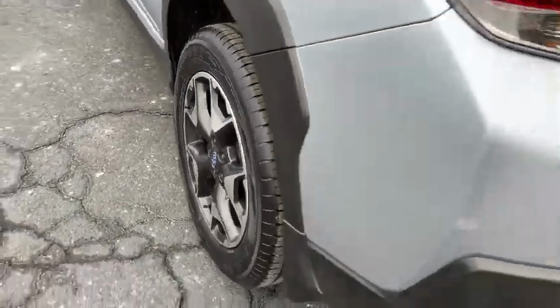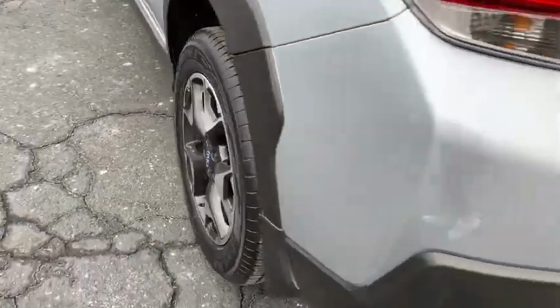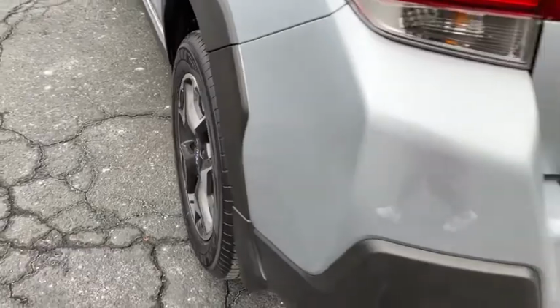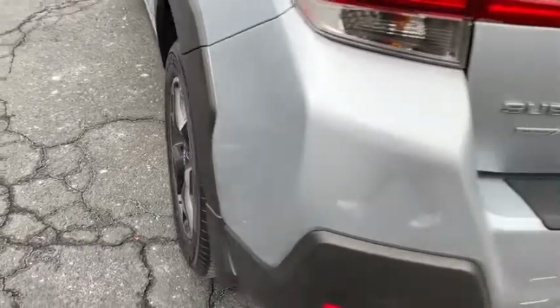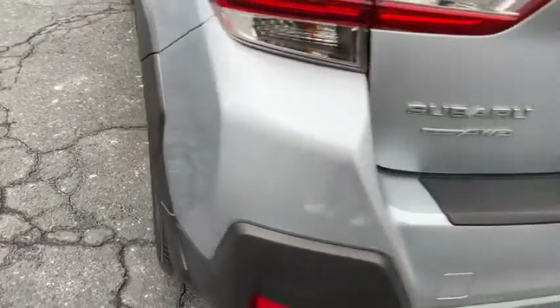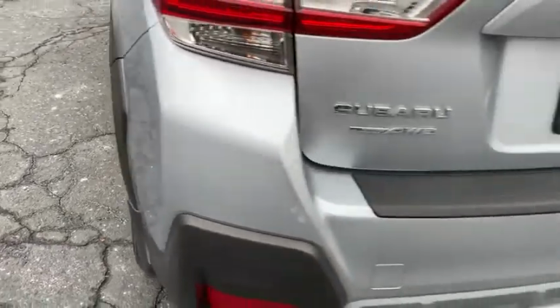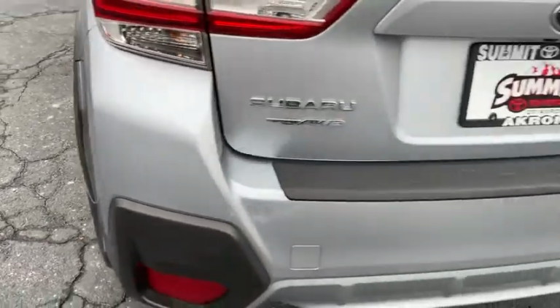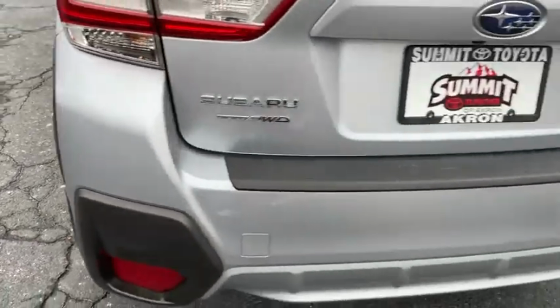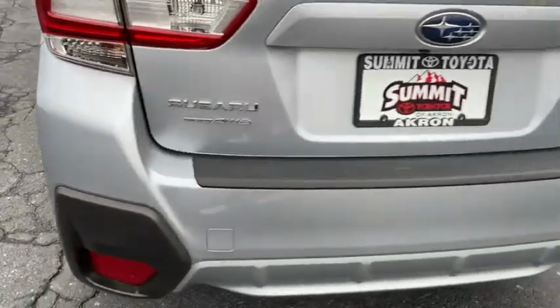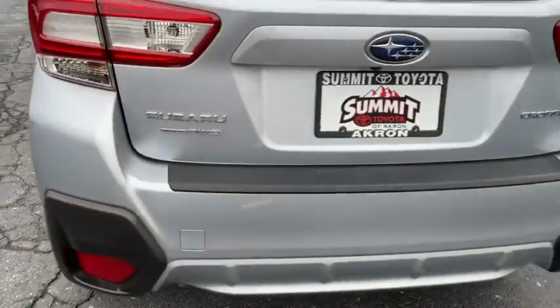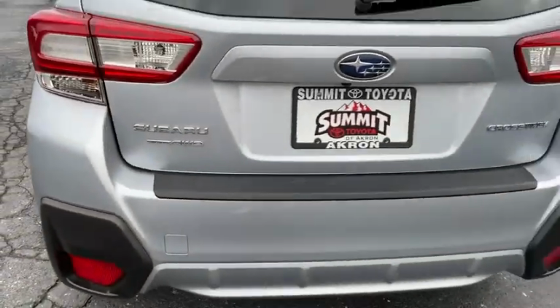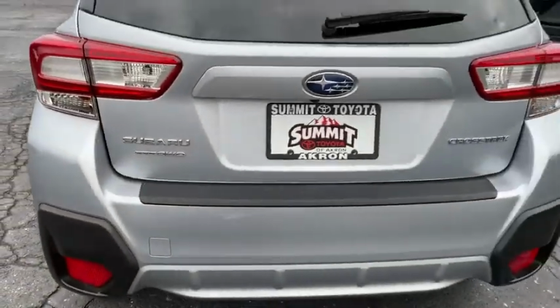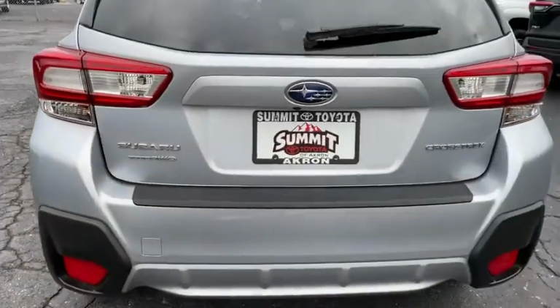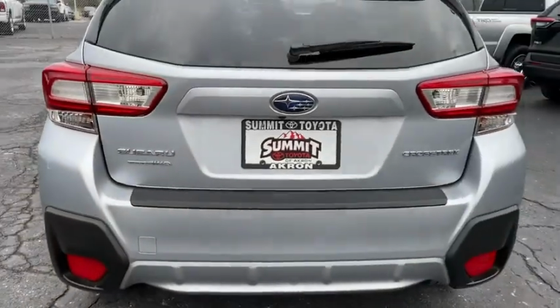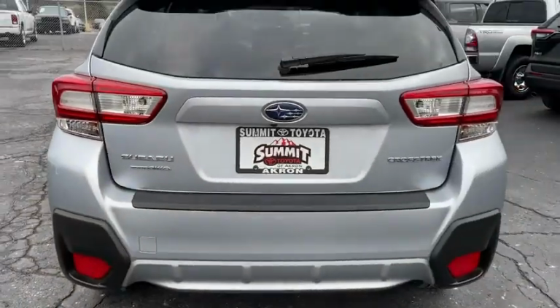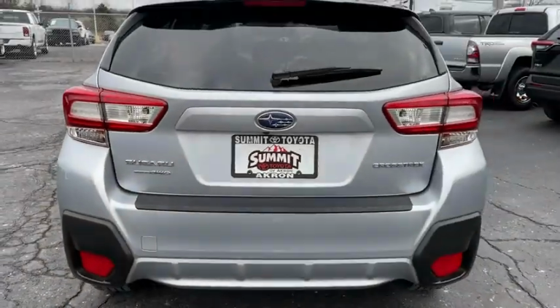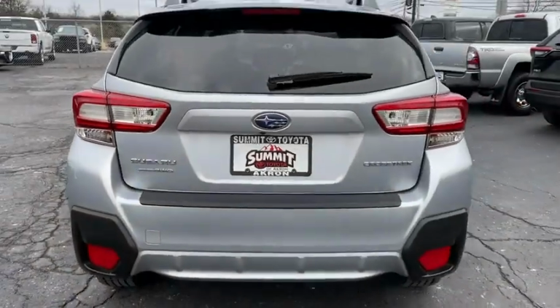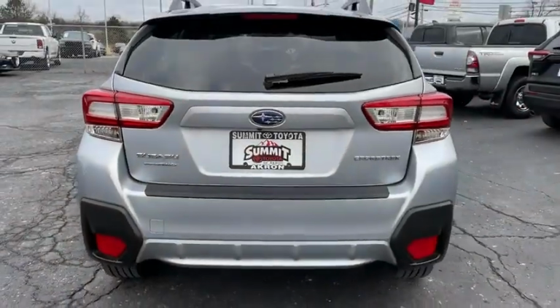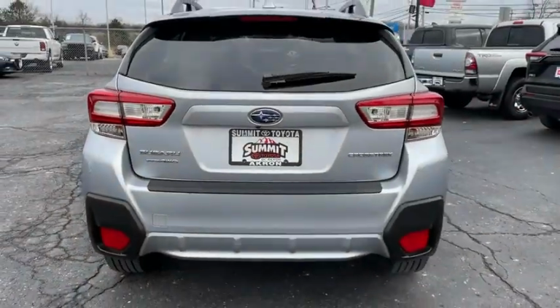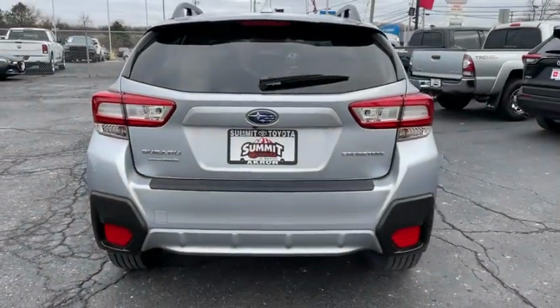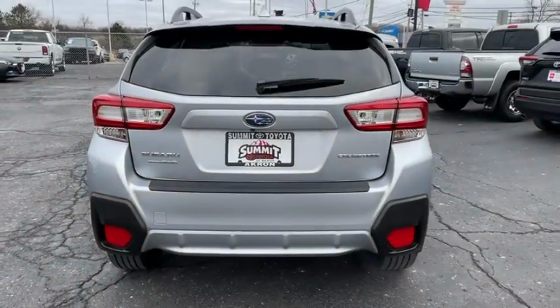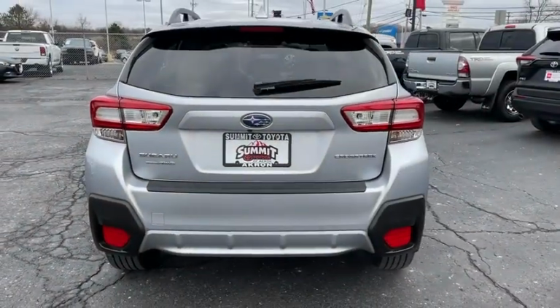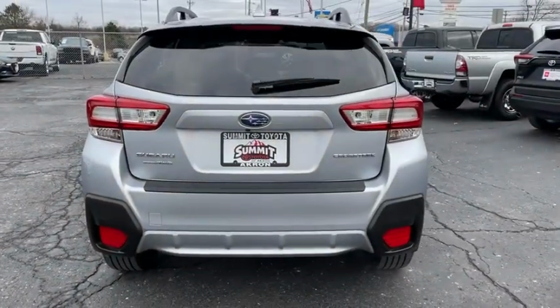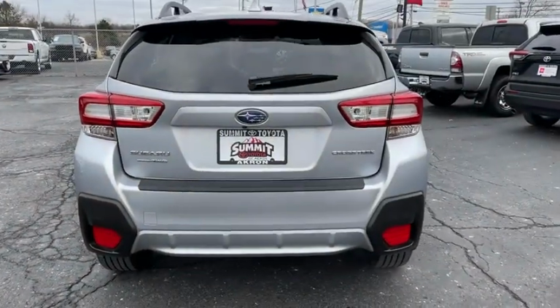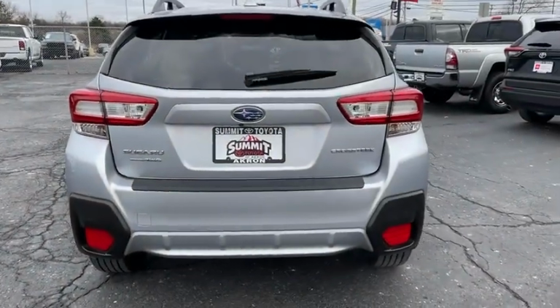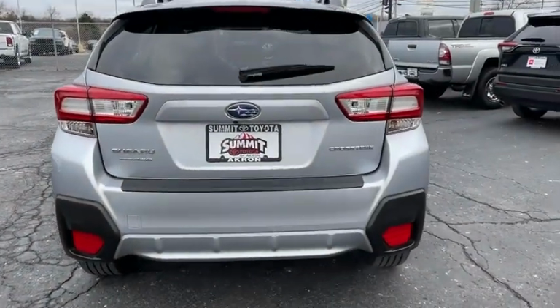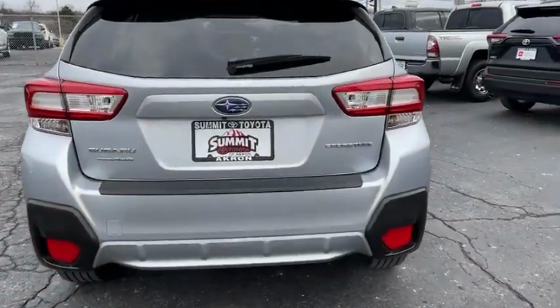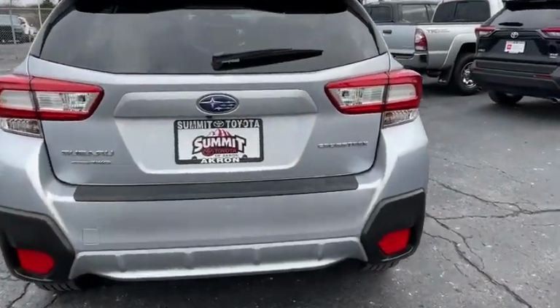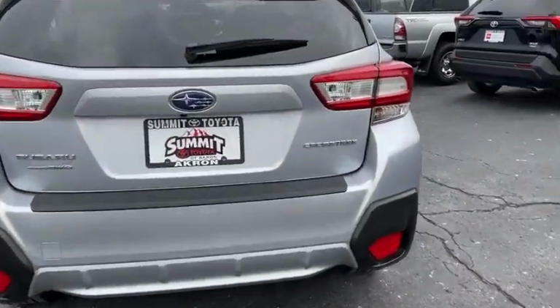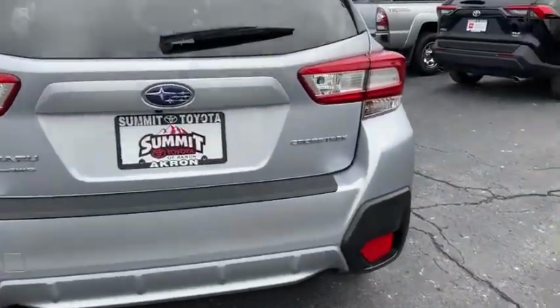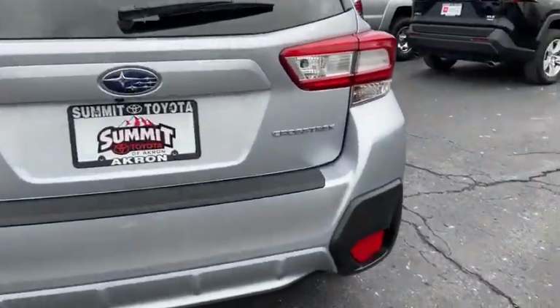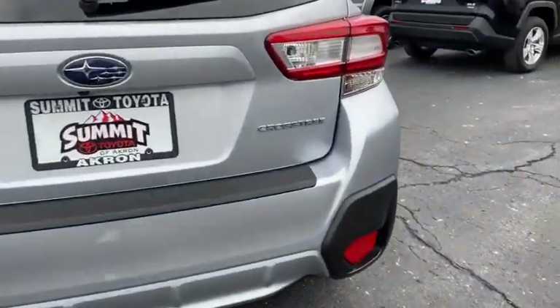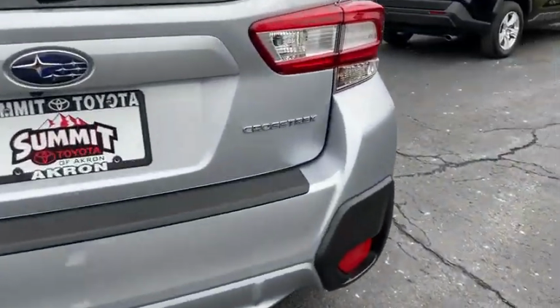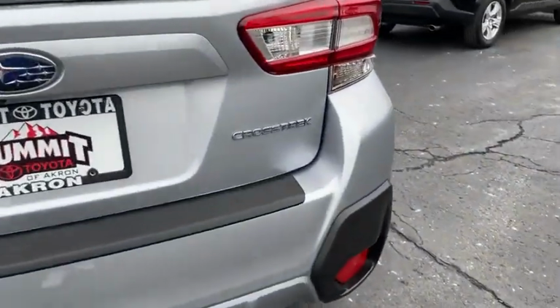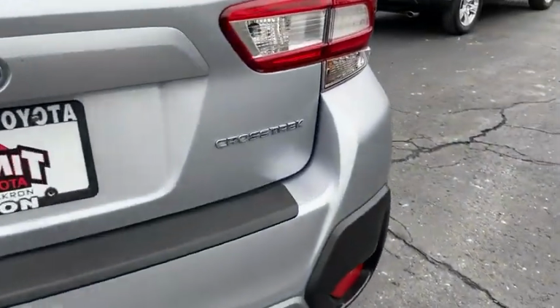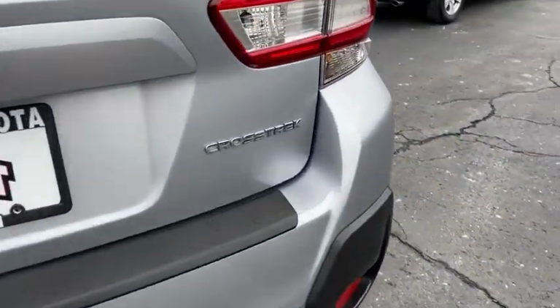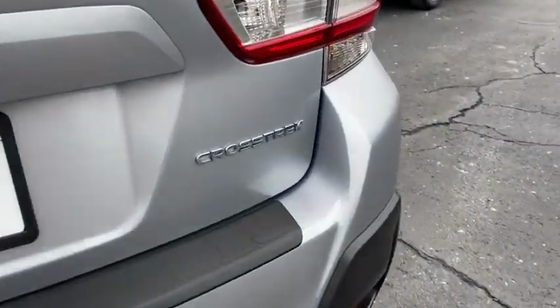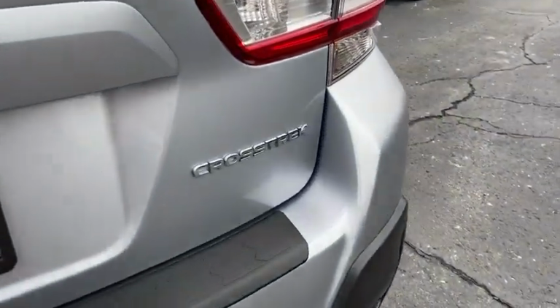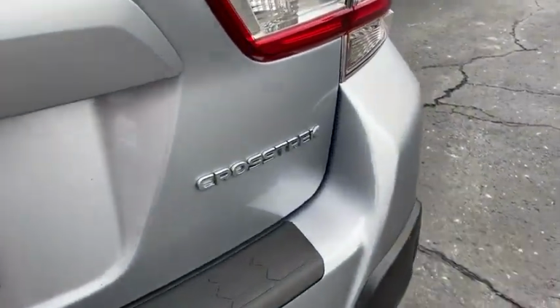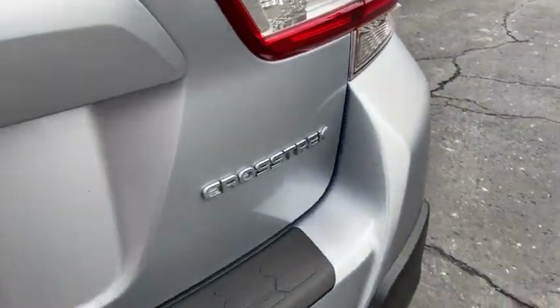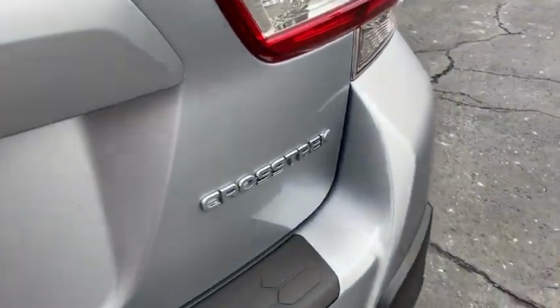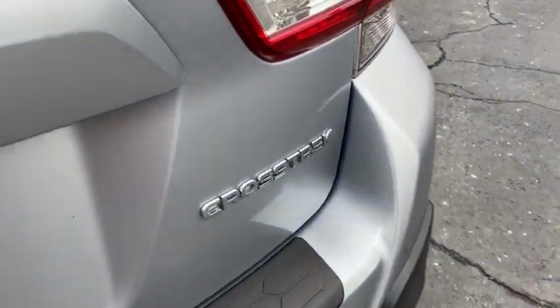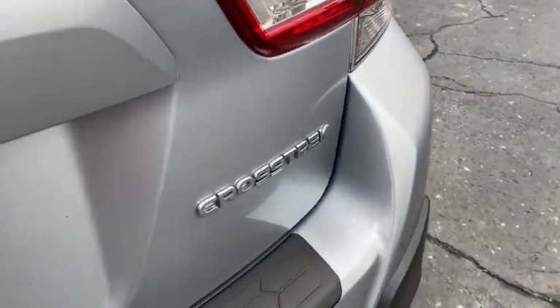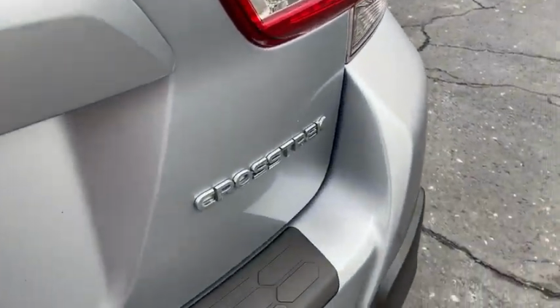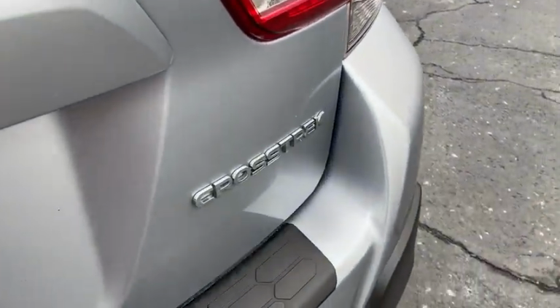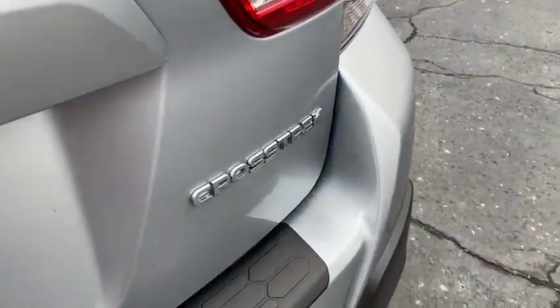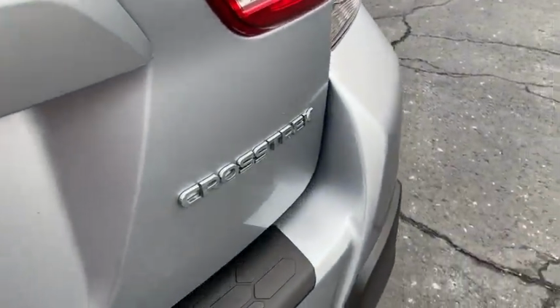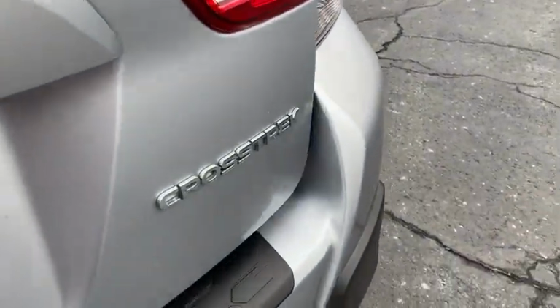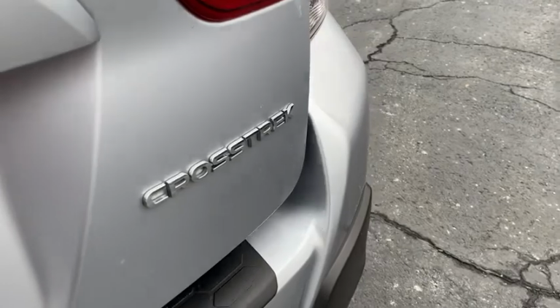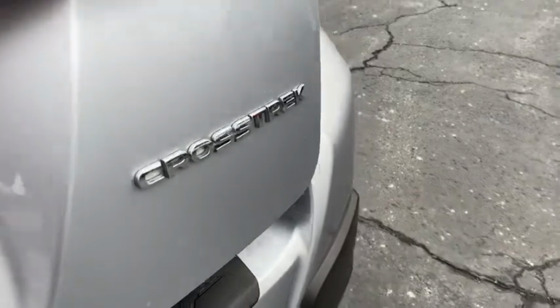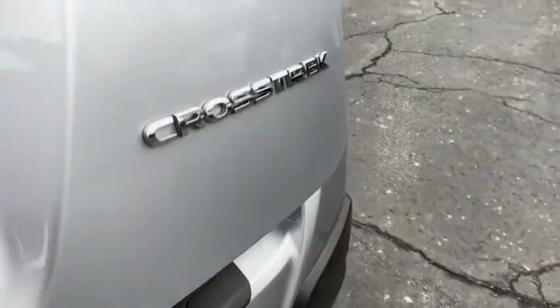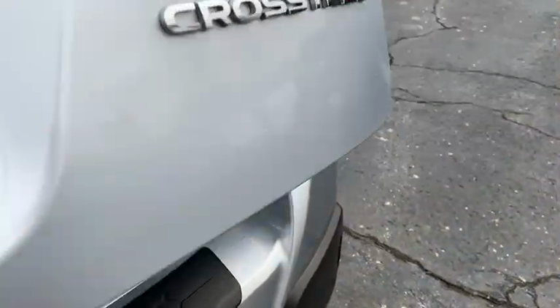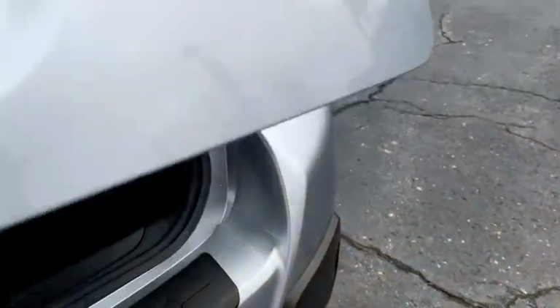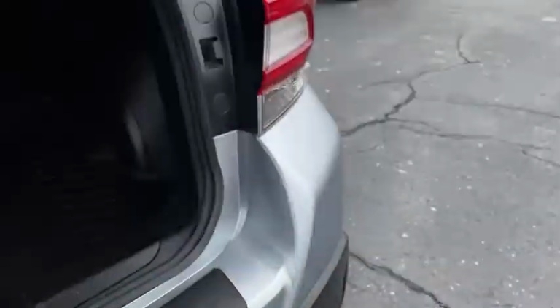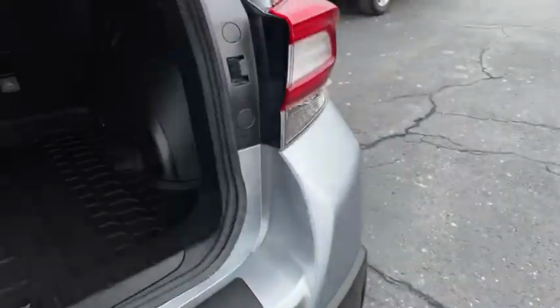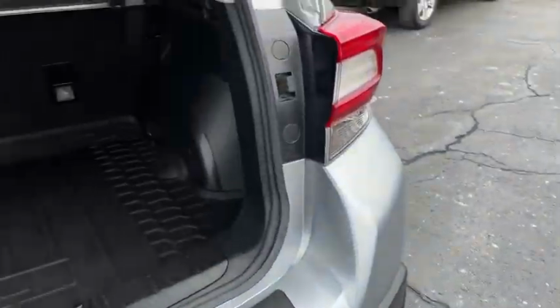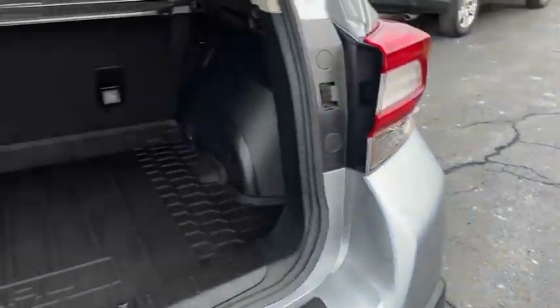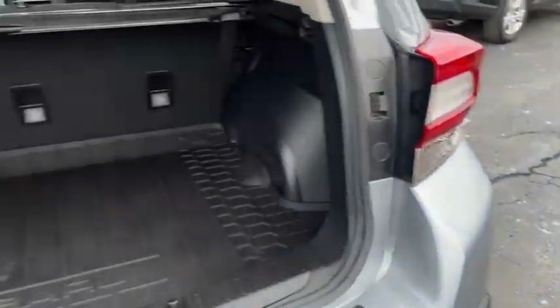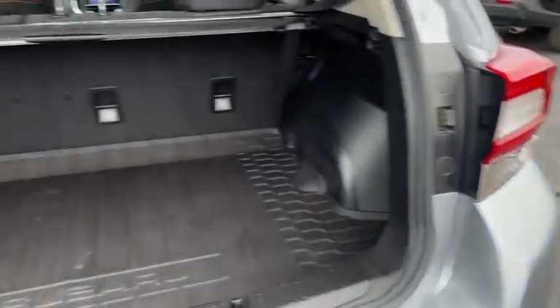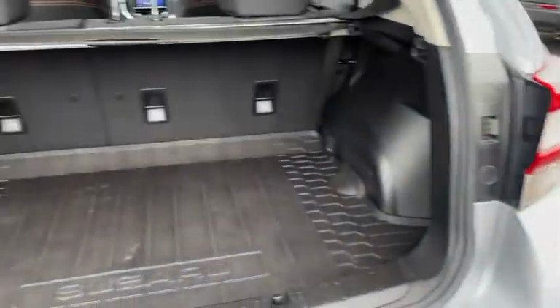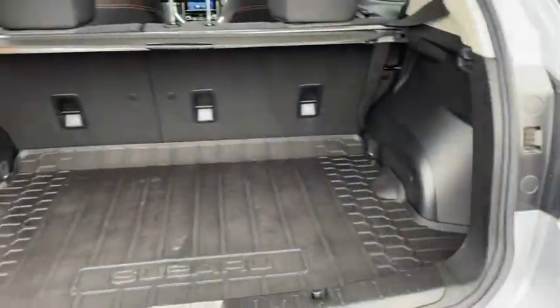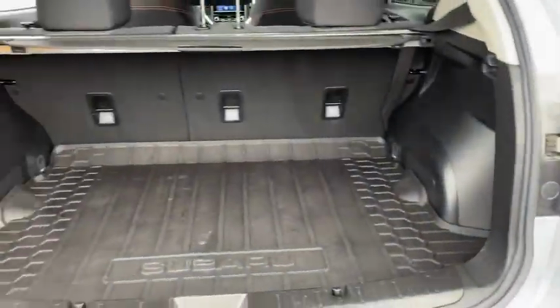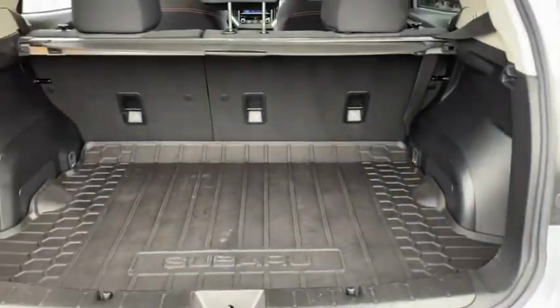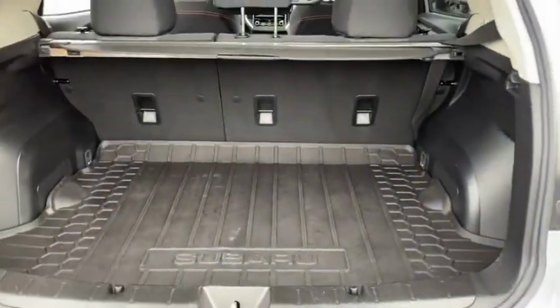Tachometer, brake assist, remote keyless entry. Drive away with a great deal on this vehicle. Call or stop in today.